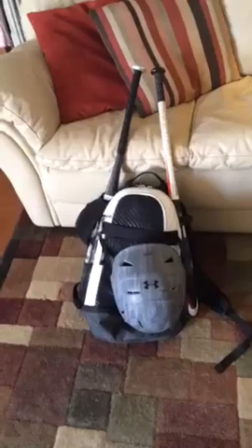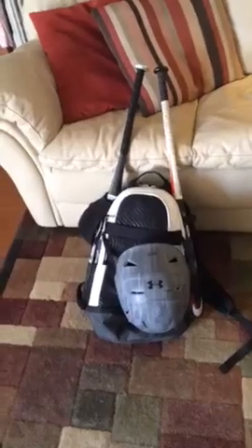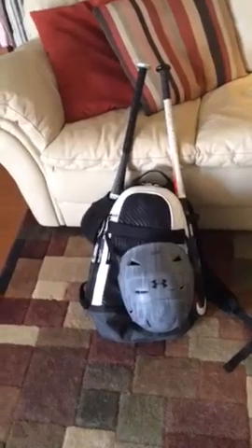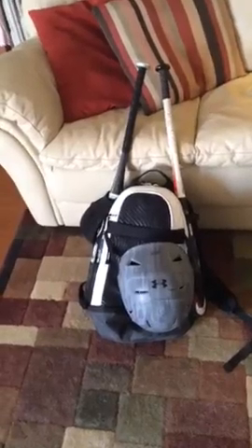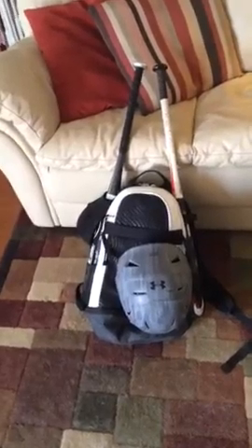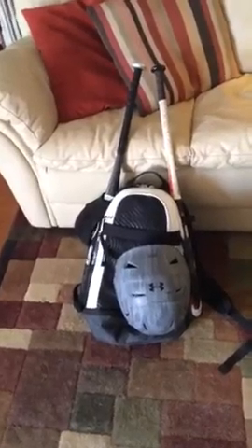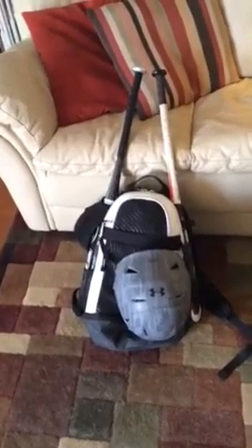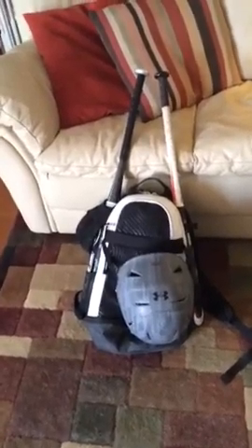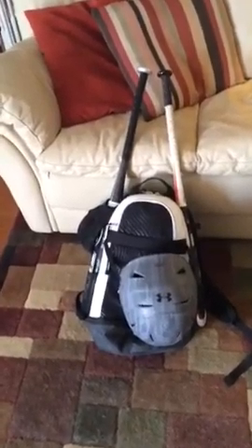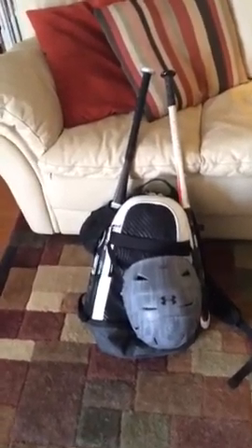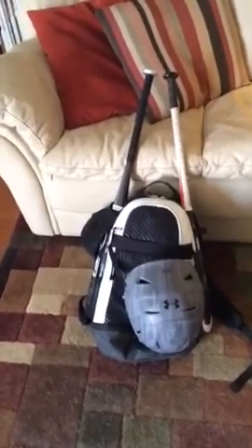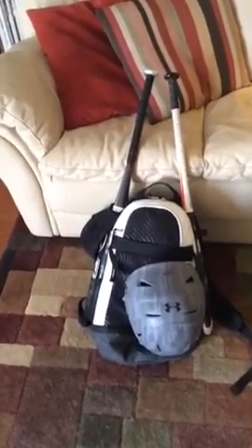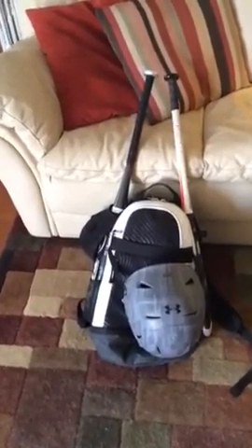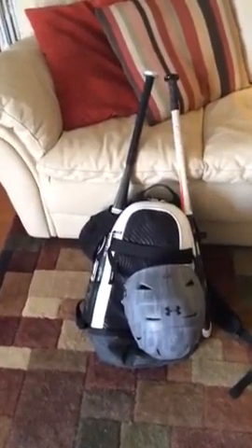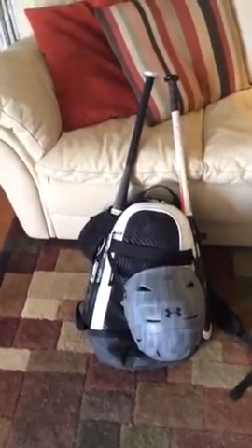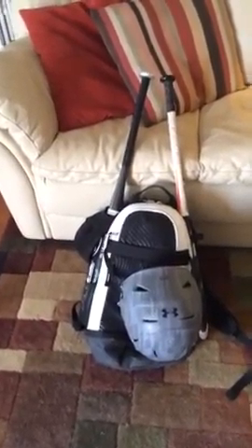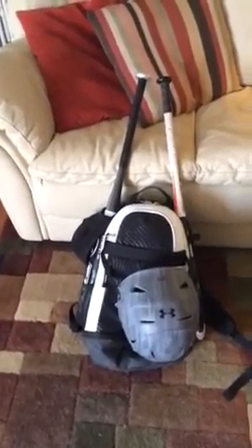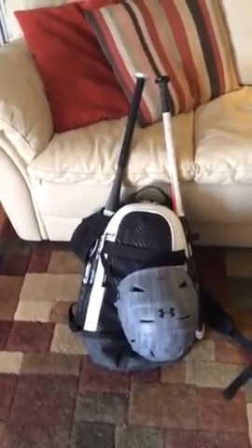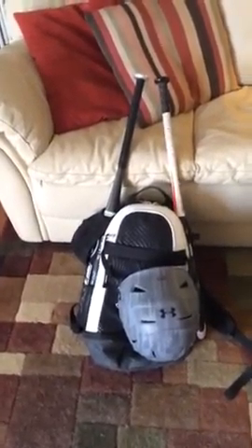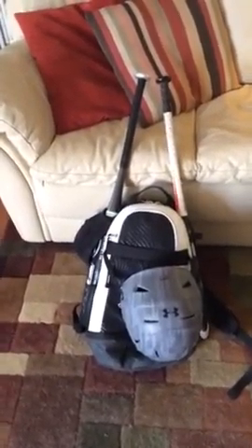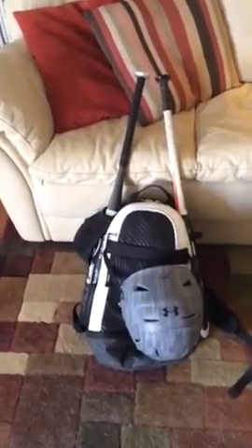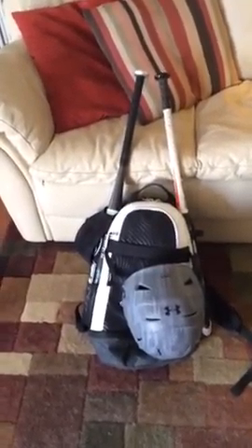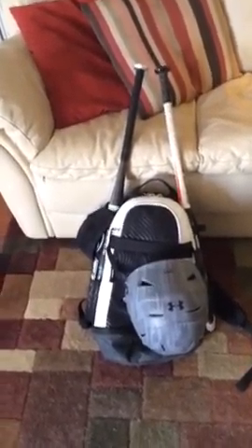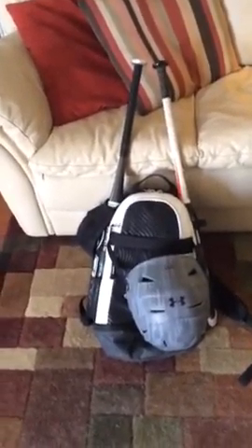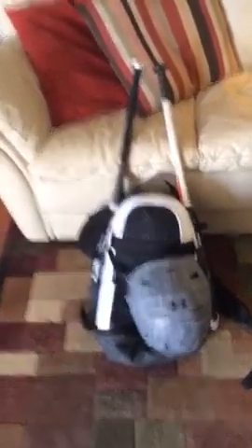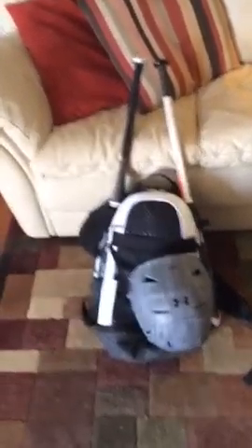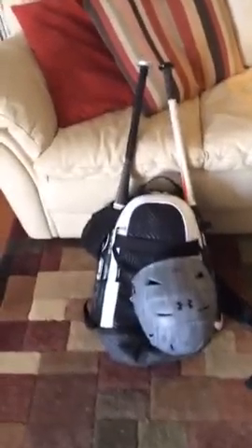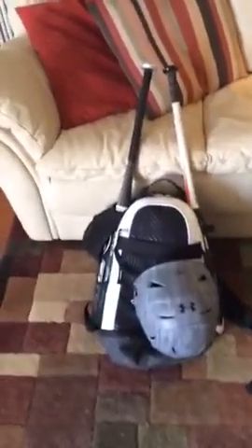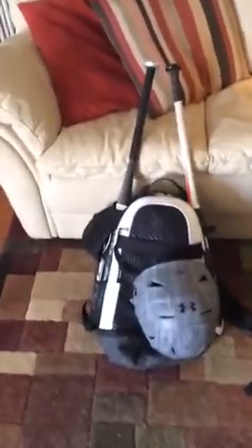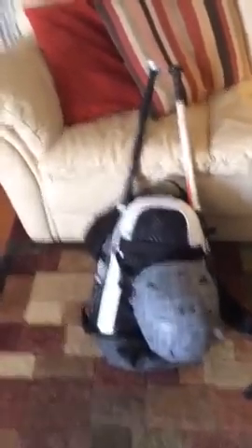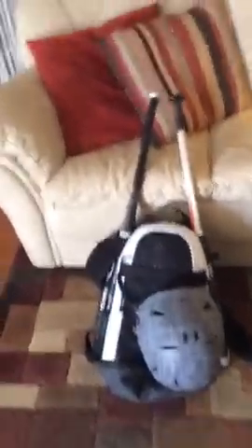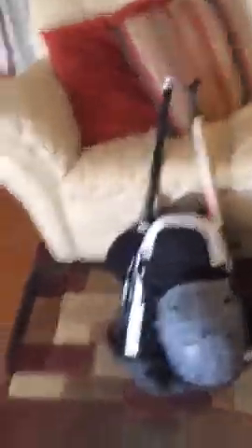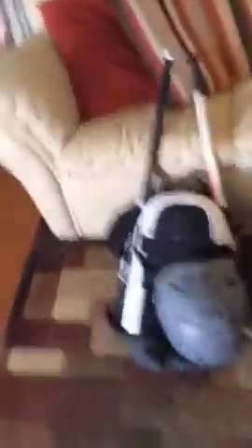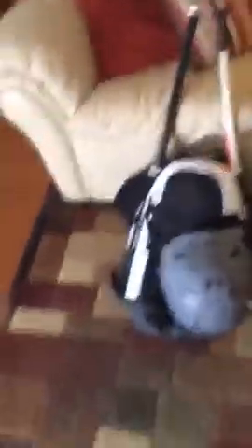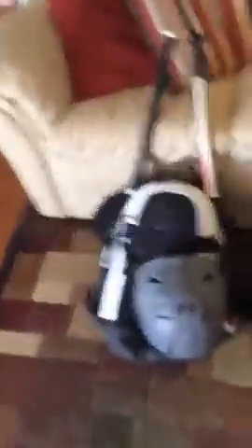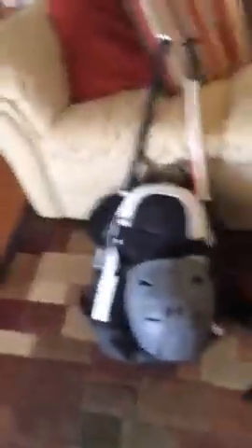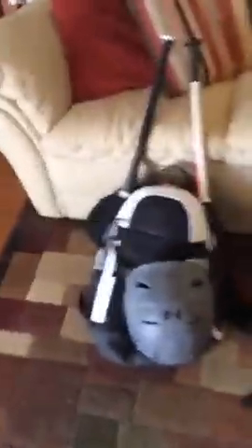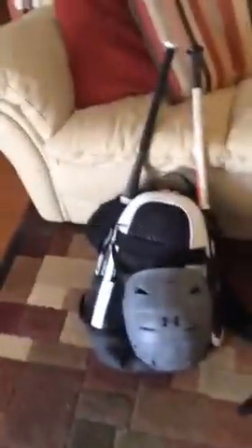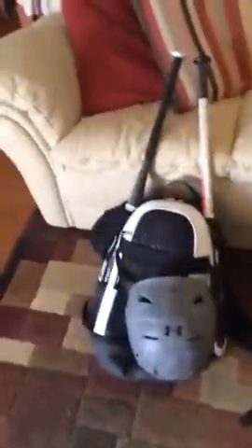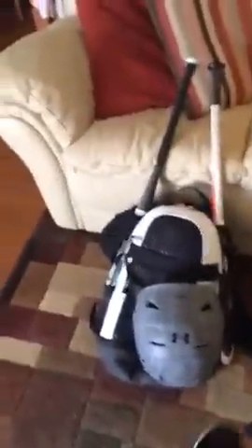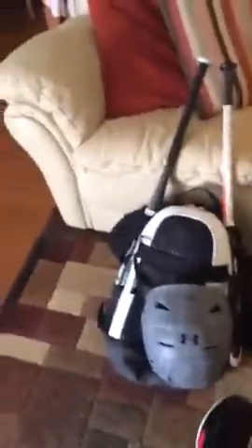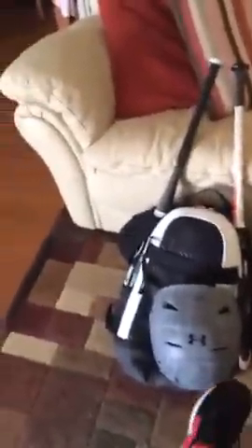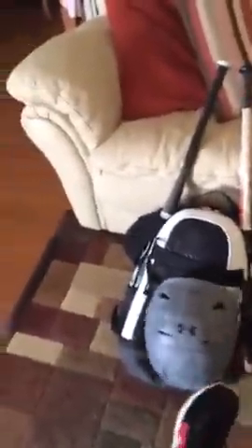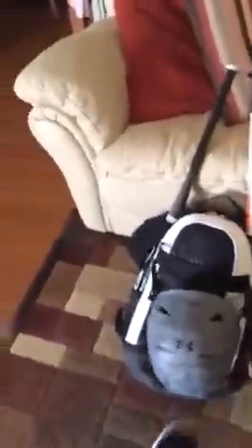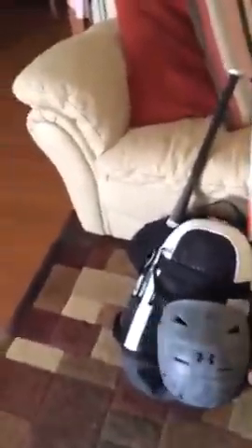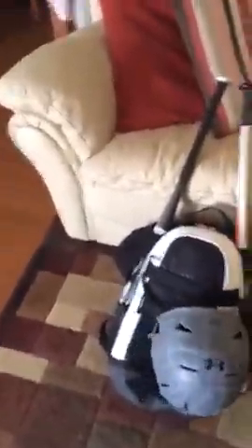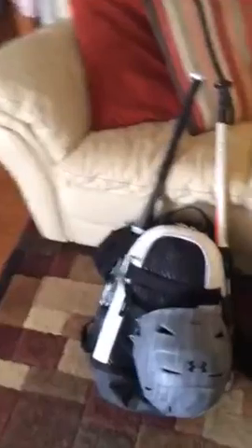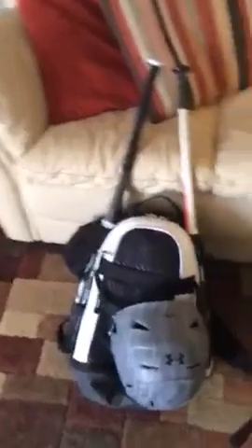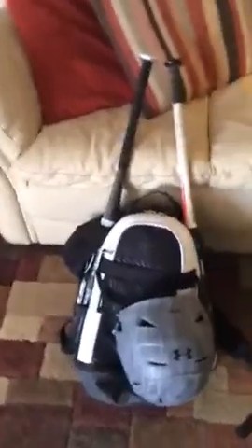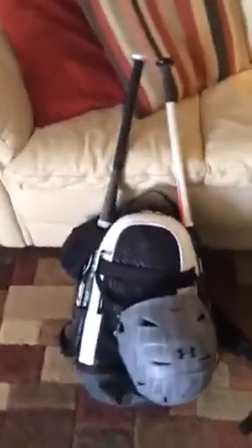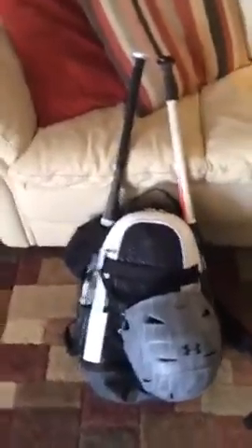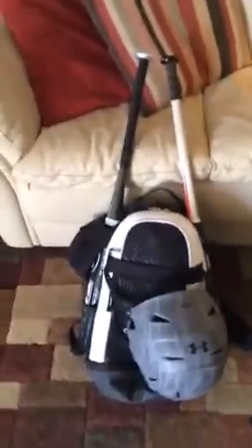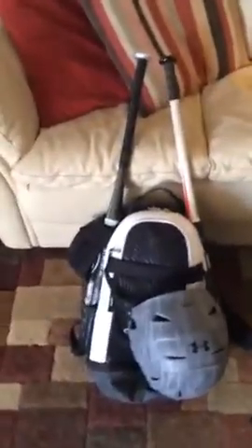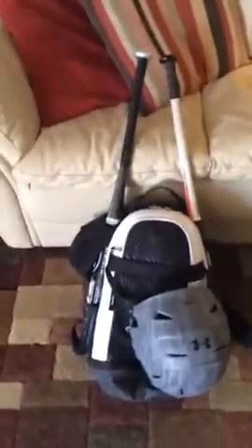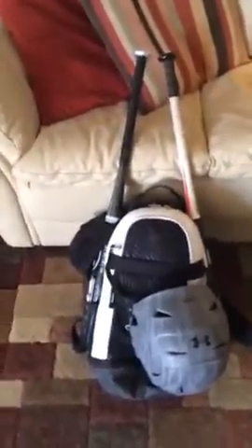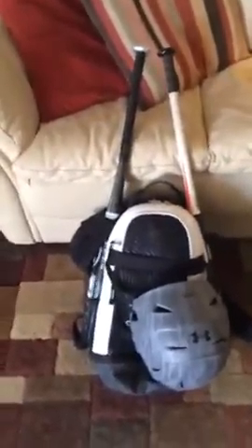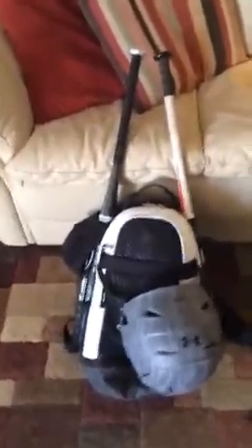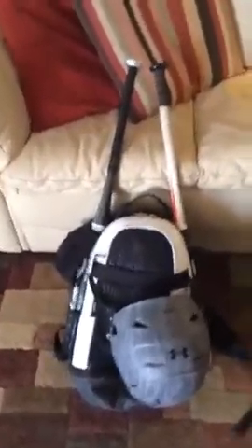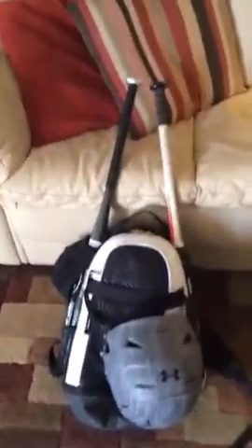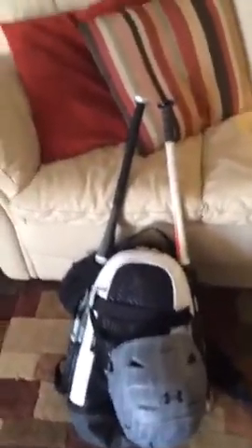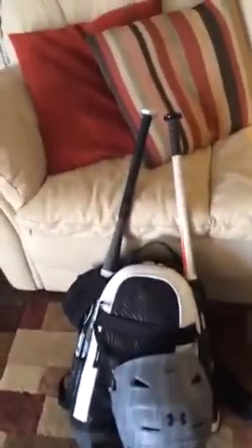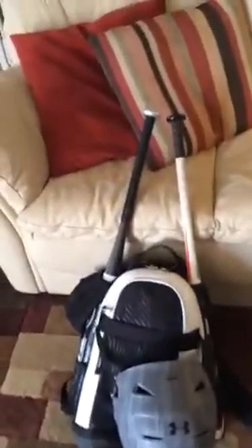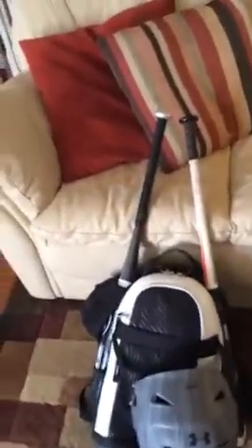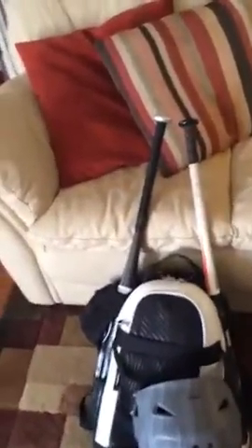Hey guys, how's it going? So today I'm going to do a What's Inside My Bag for the 2016 baseball season.